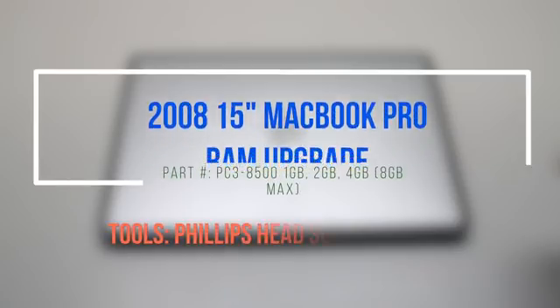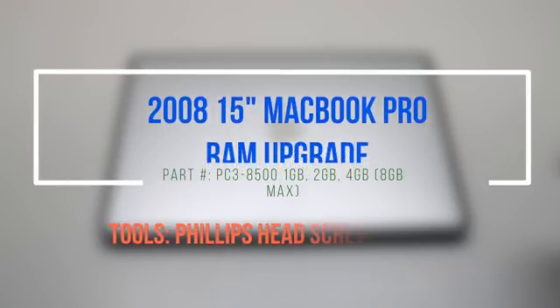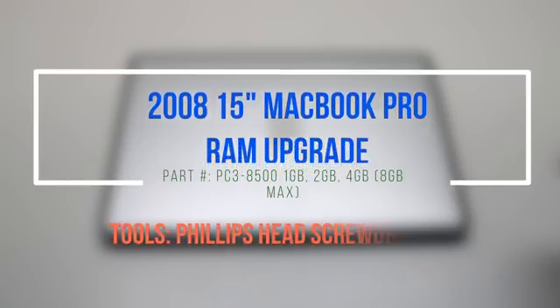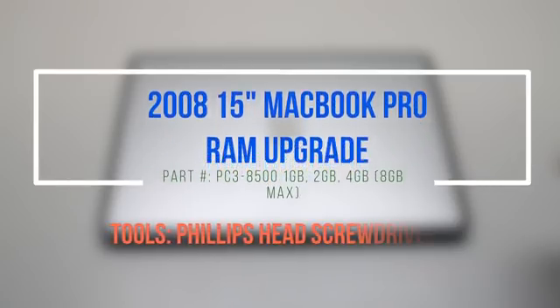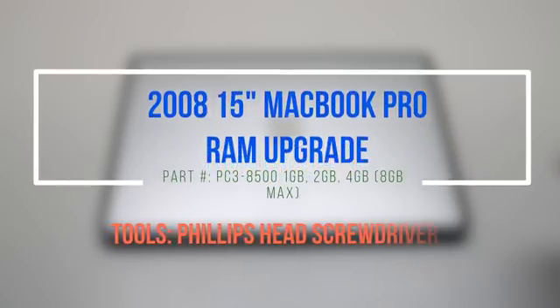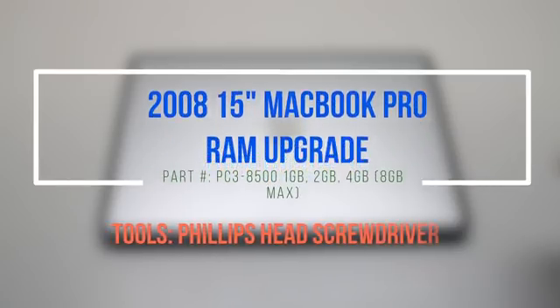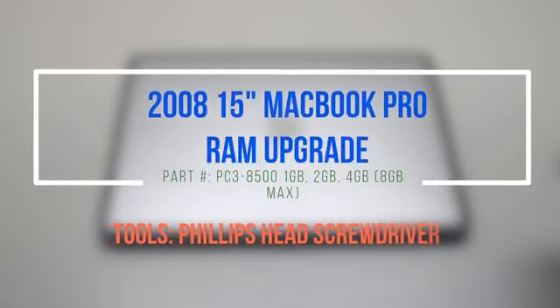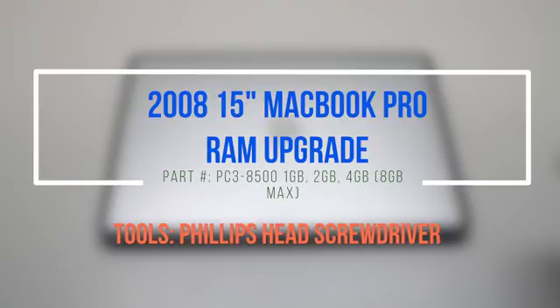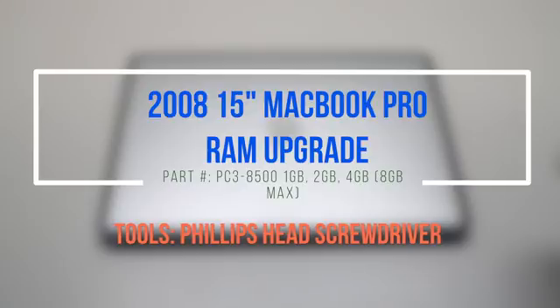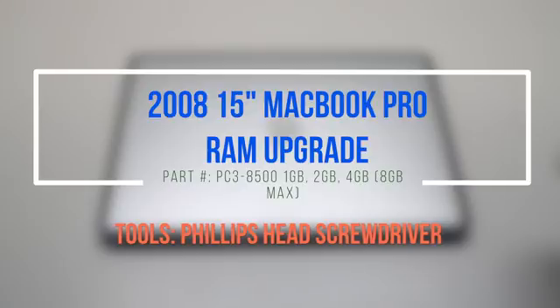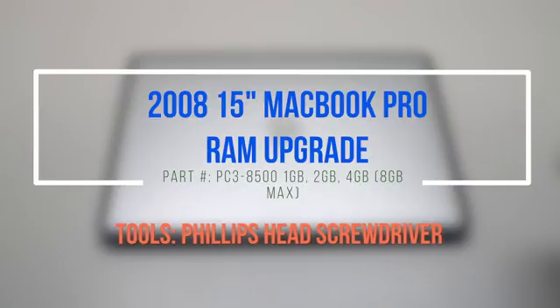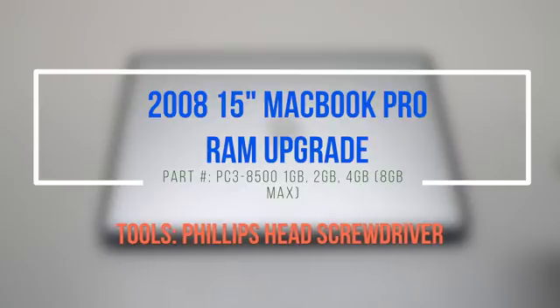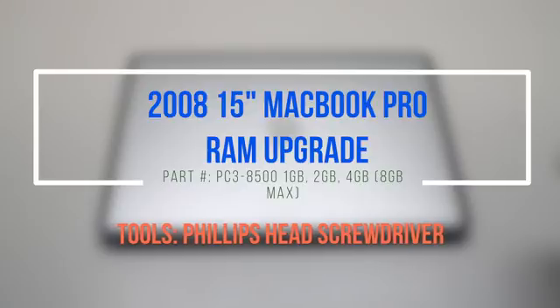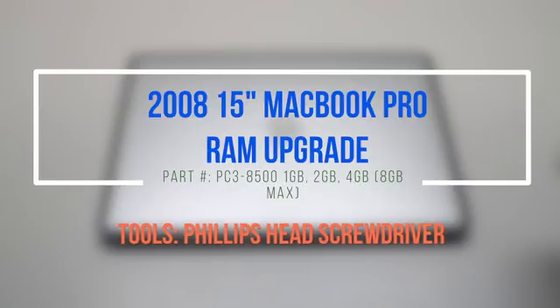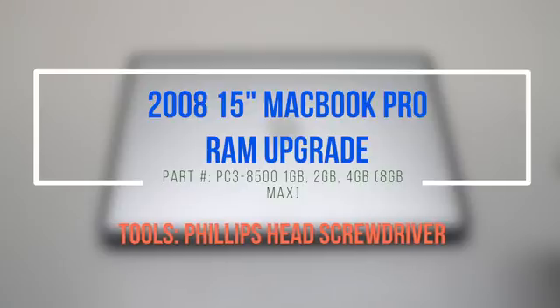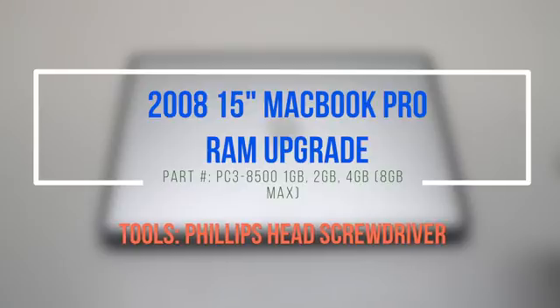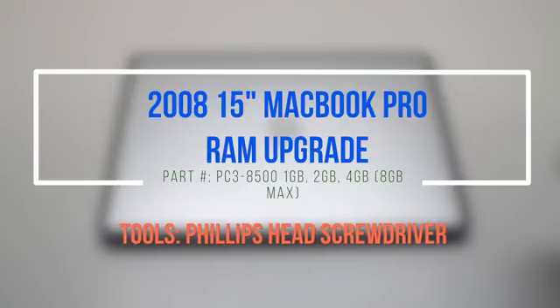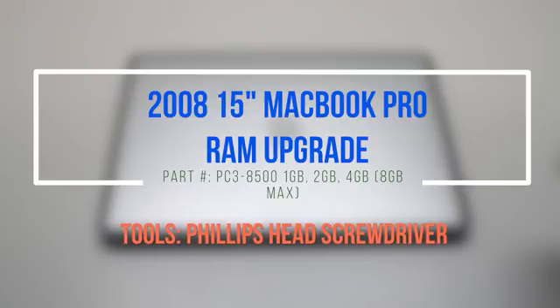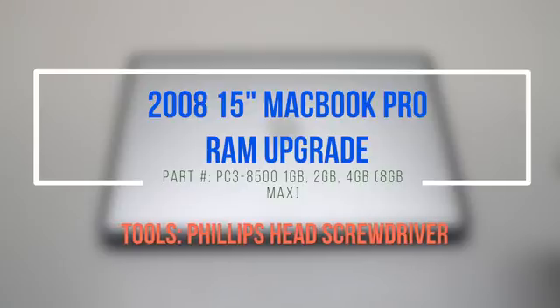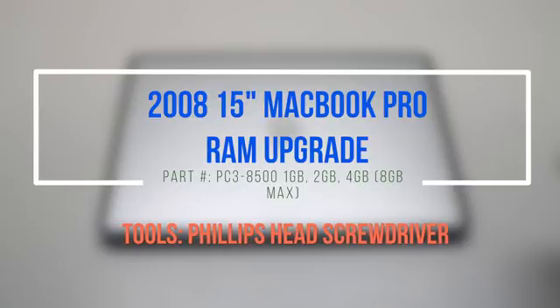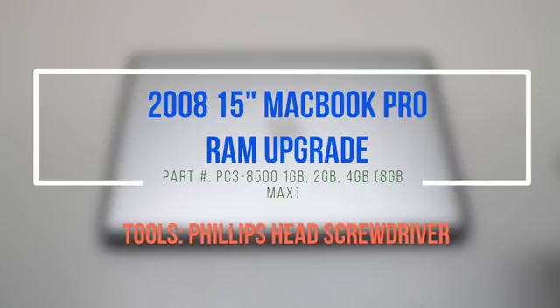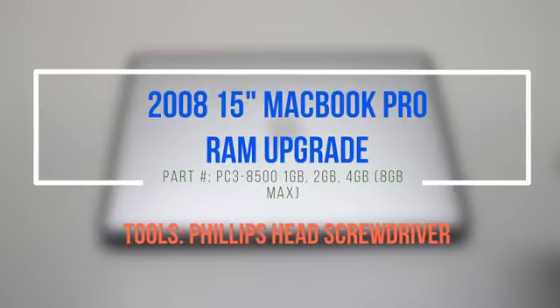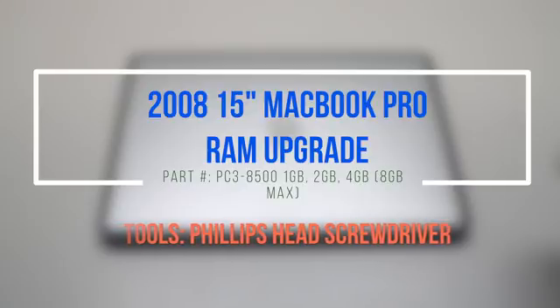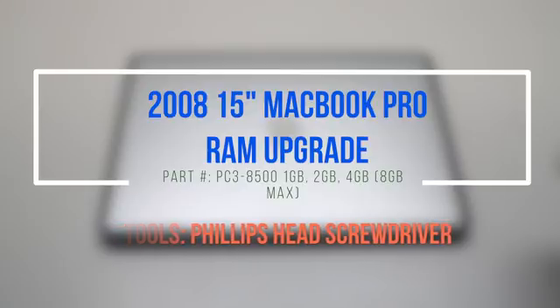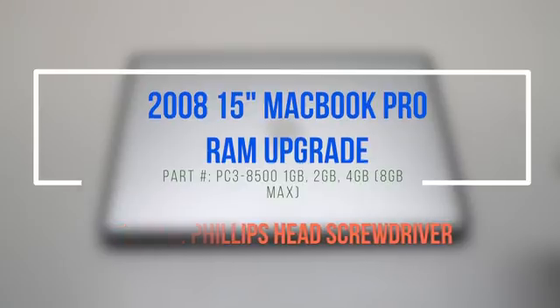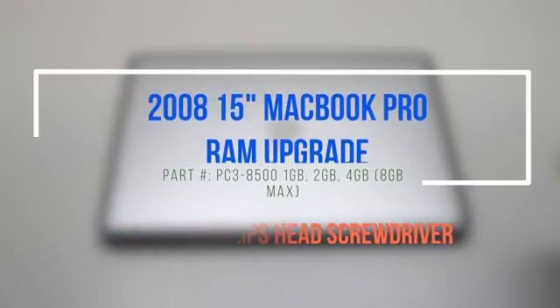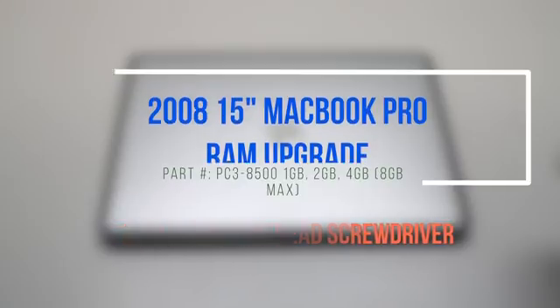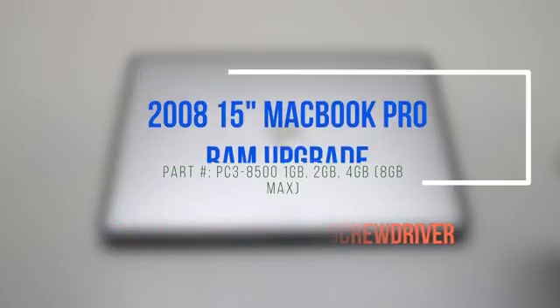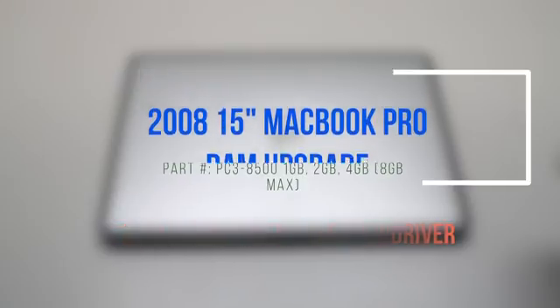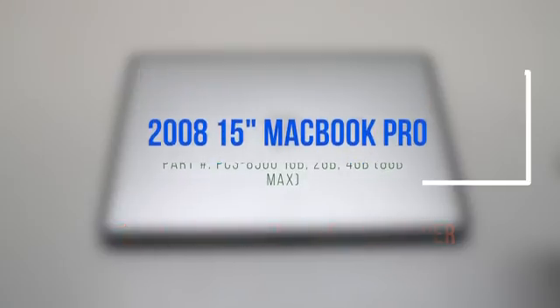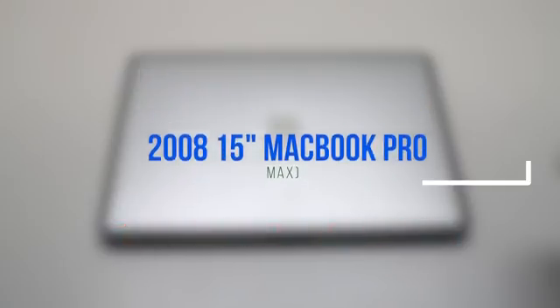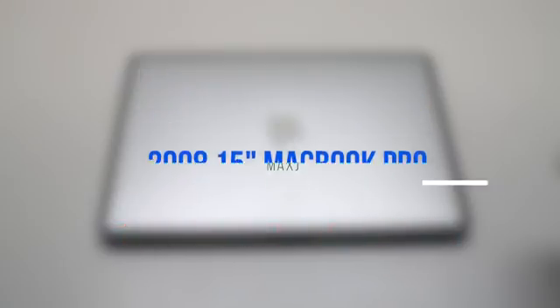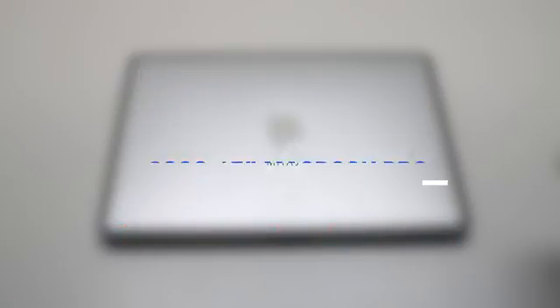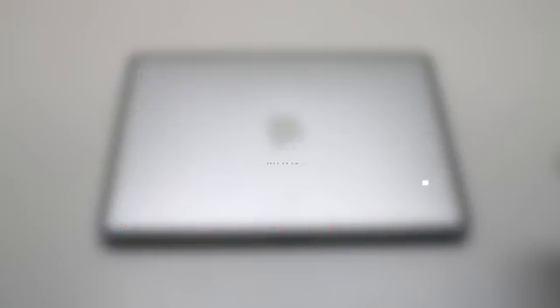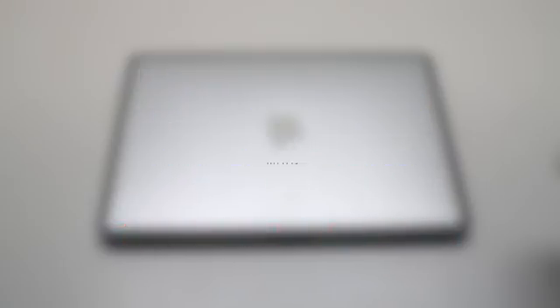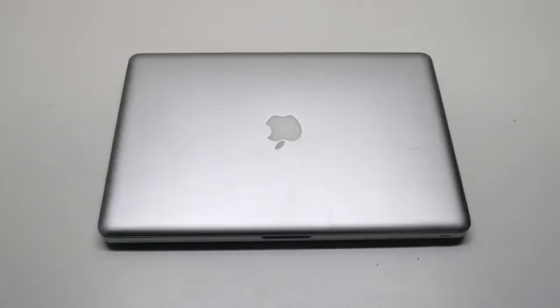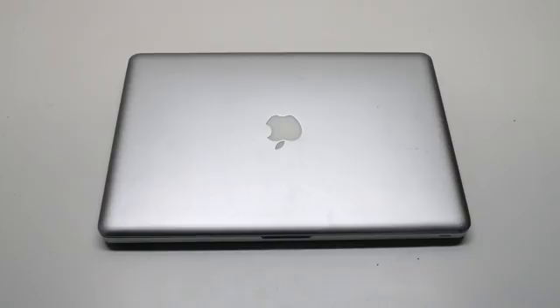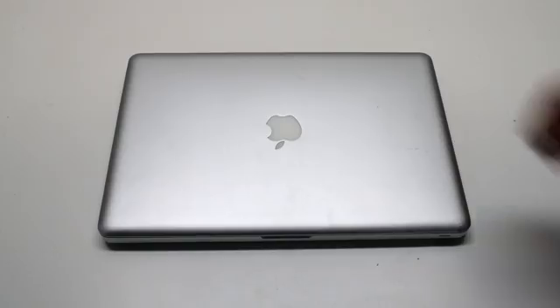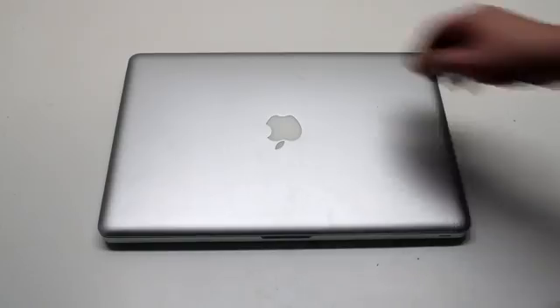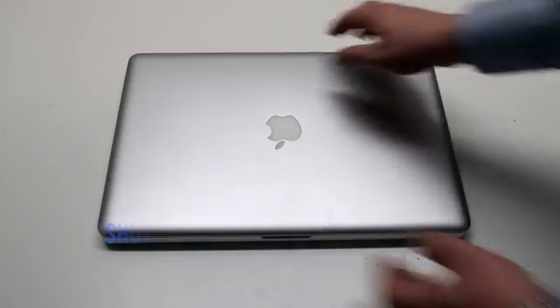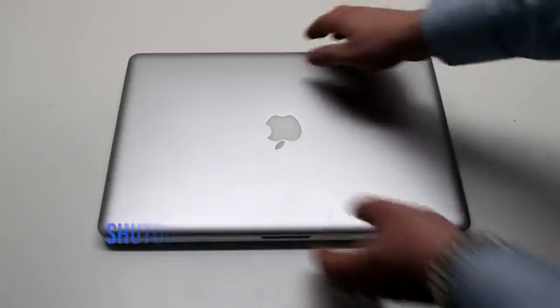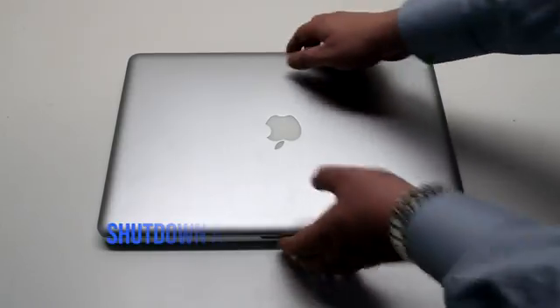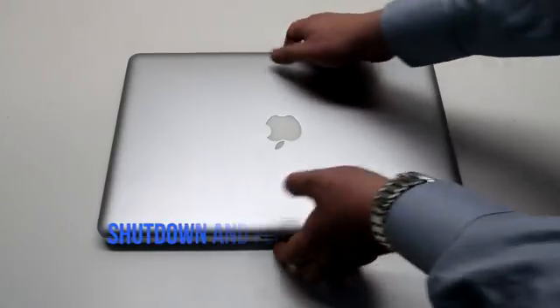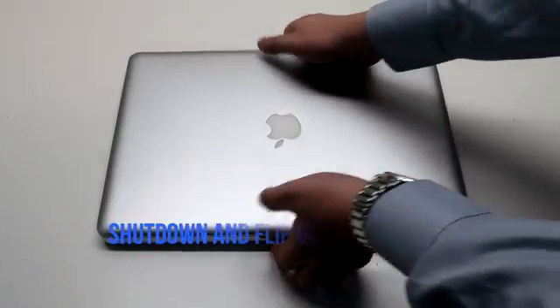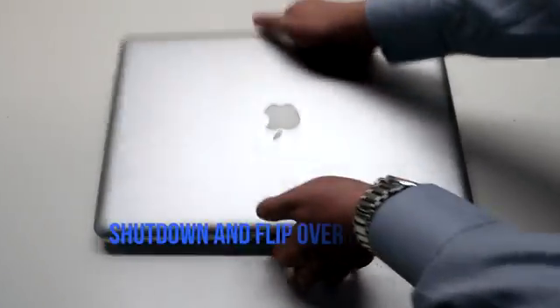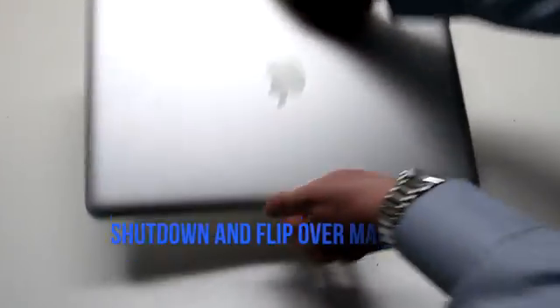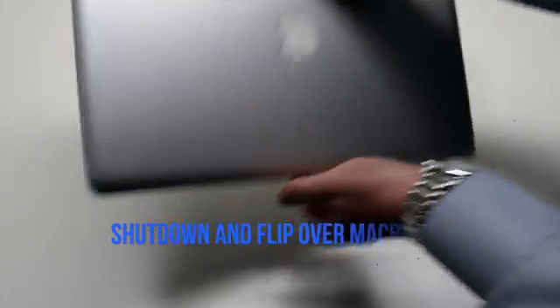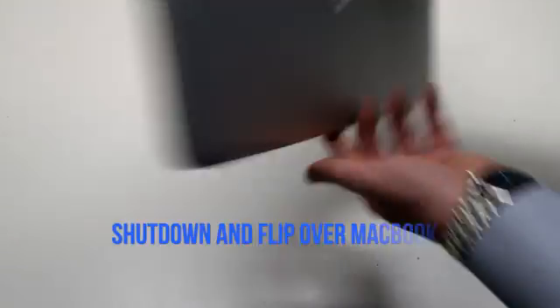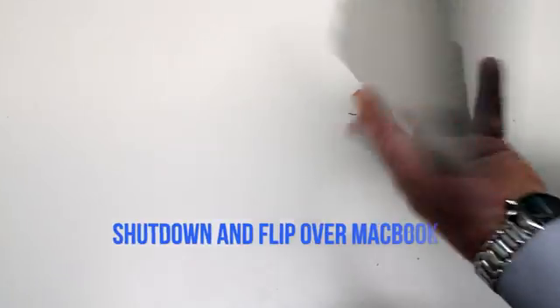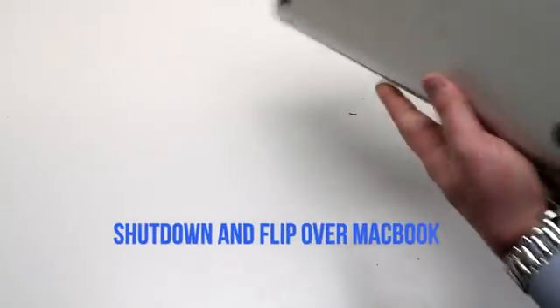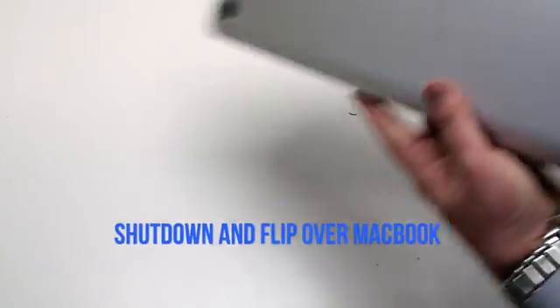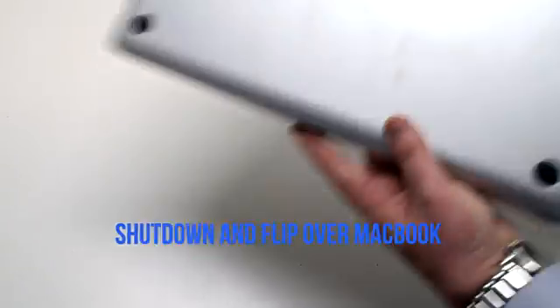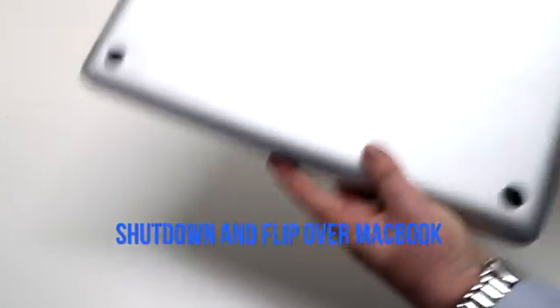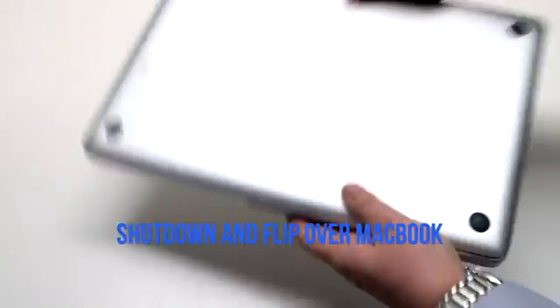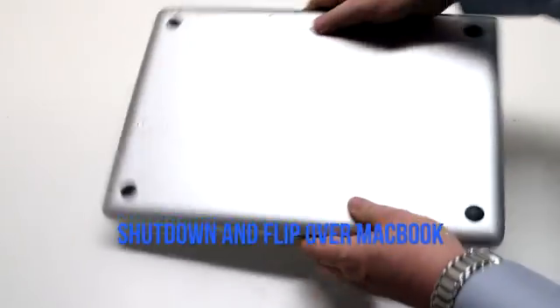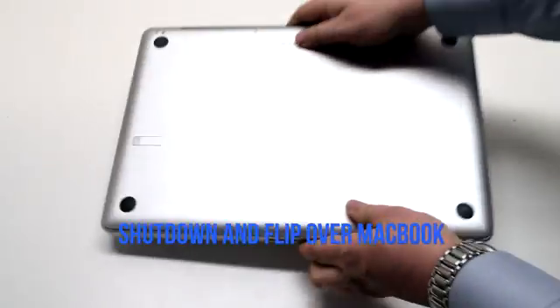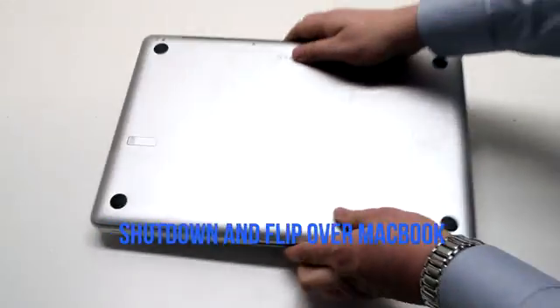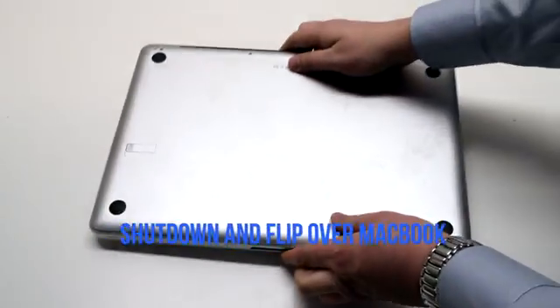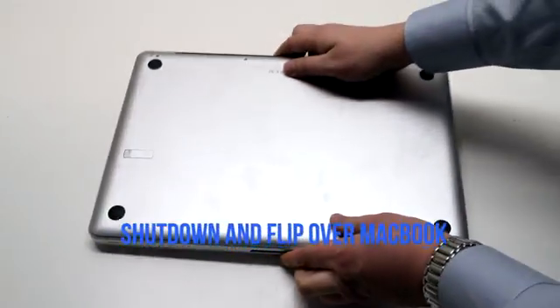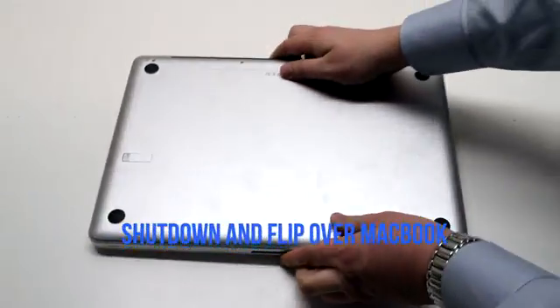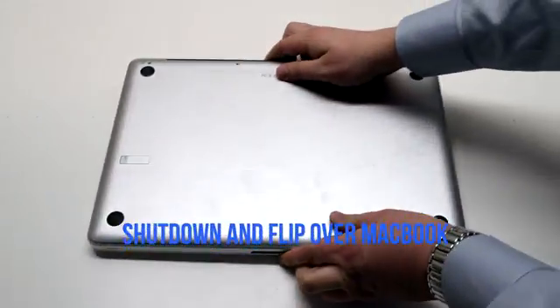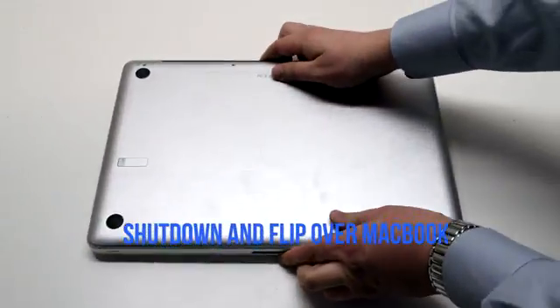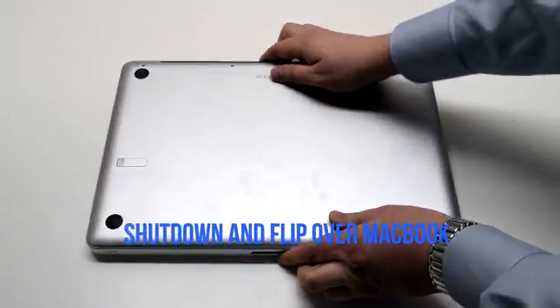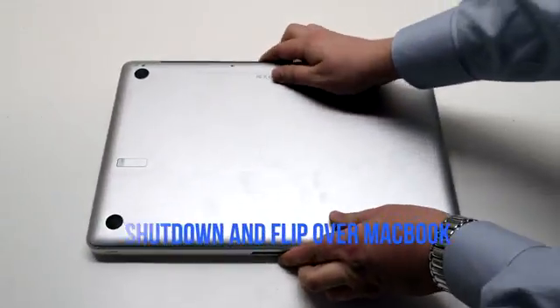2008 15-inch MacBook Pro RAM upgrade. Make sure that the MacBook is shut down and flip it over.